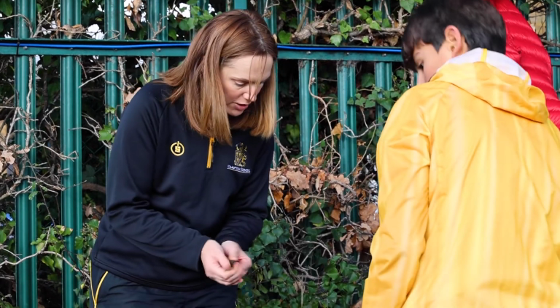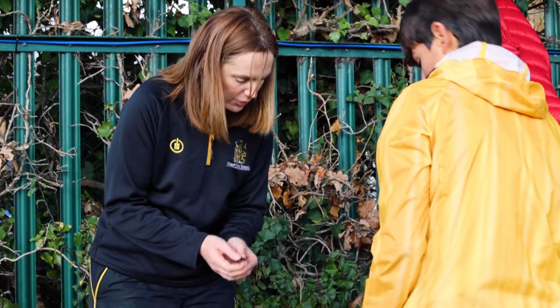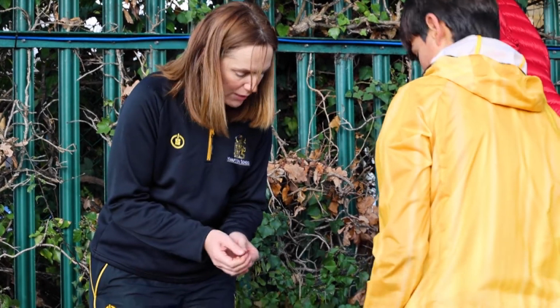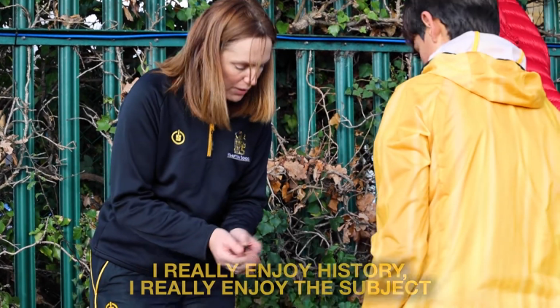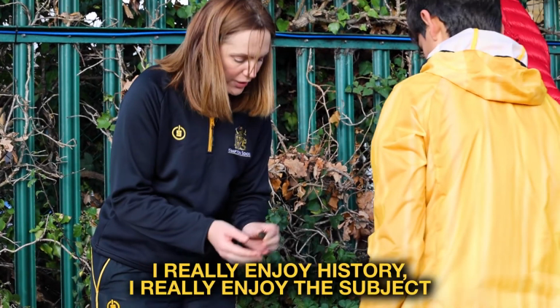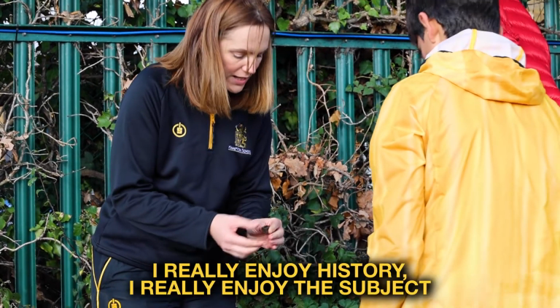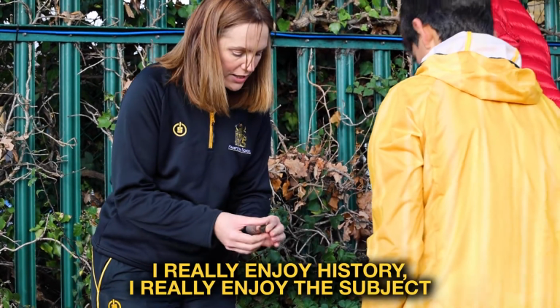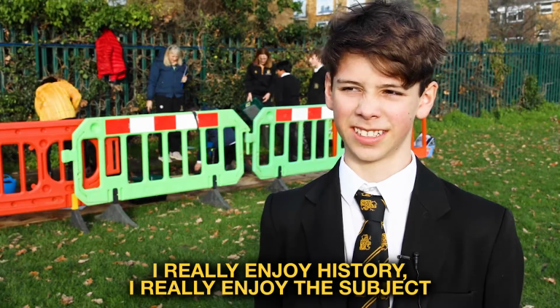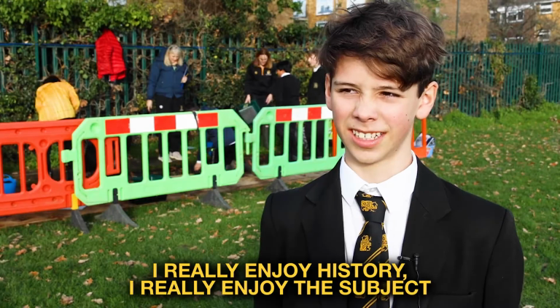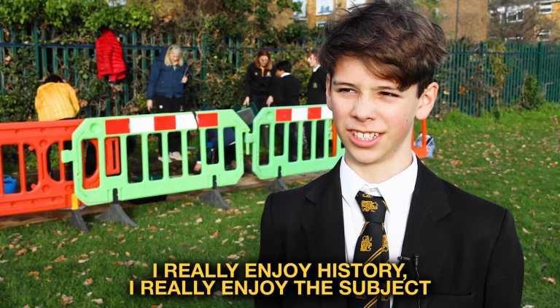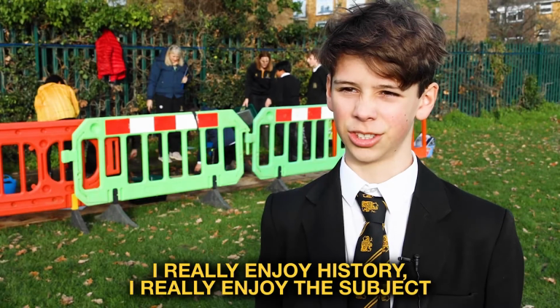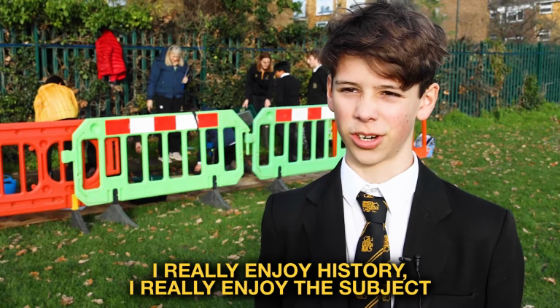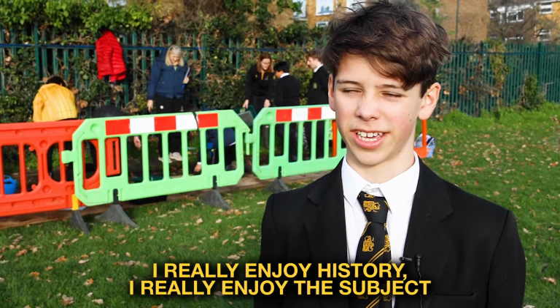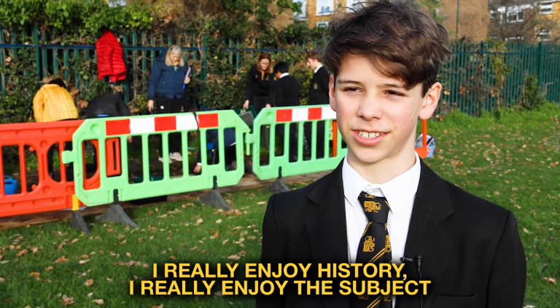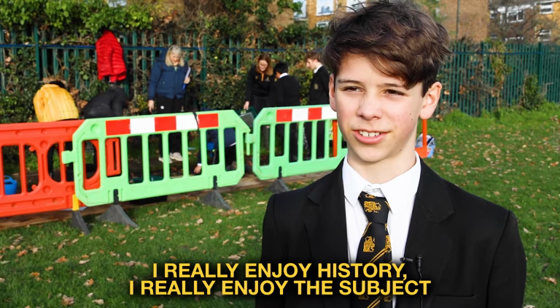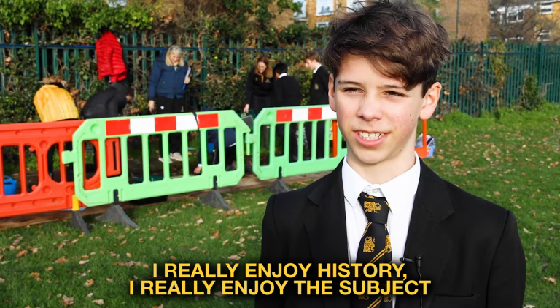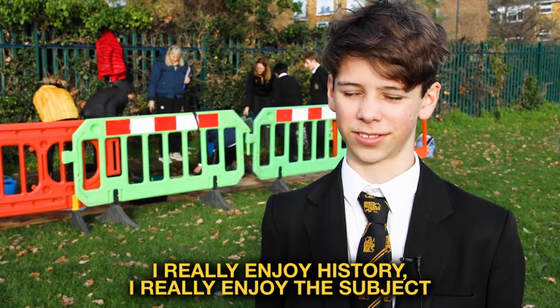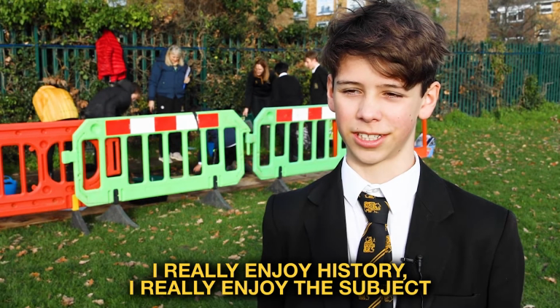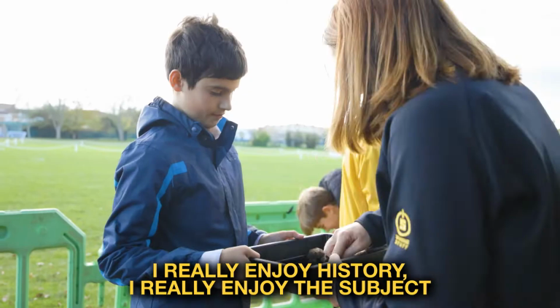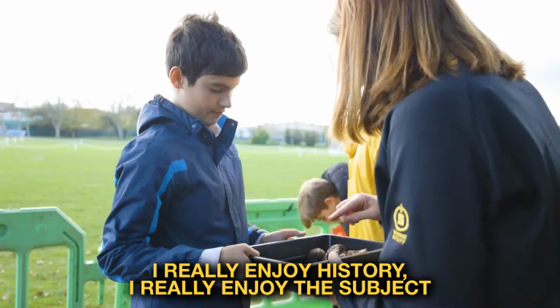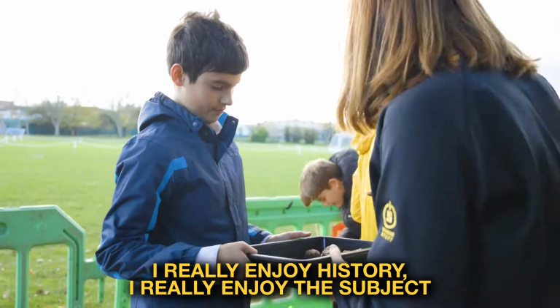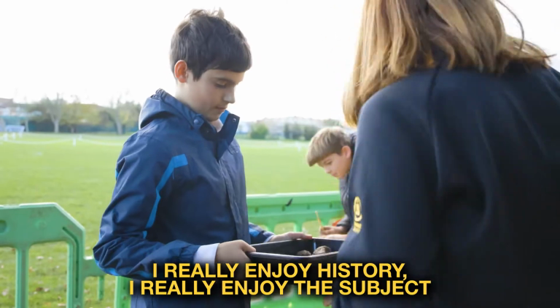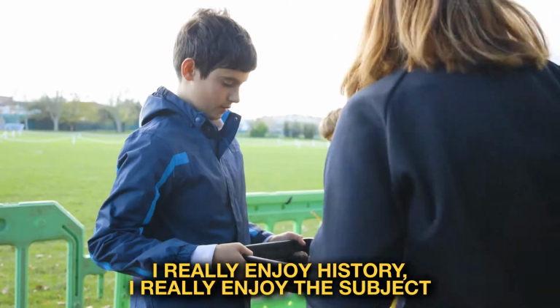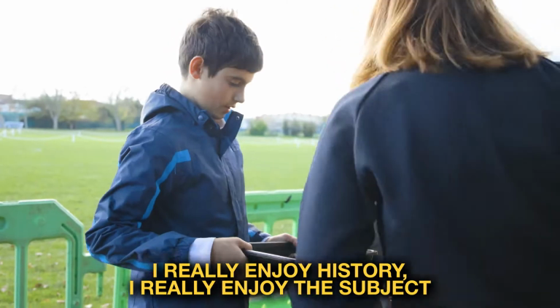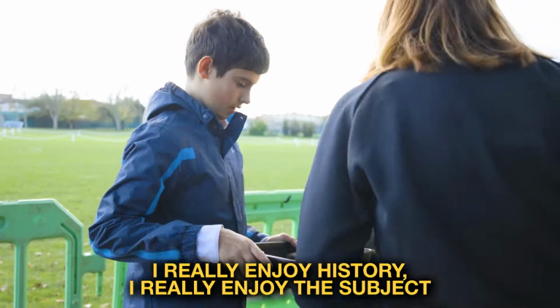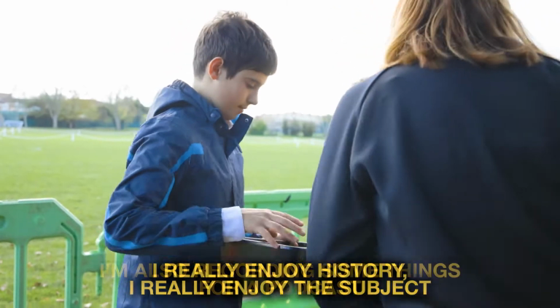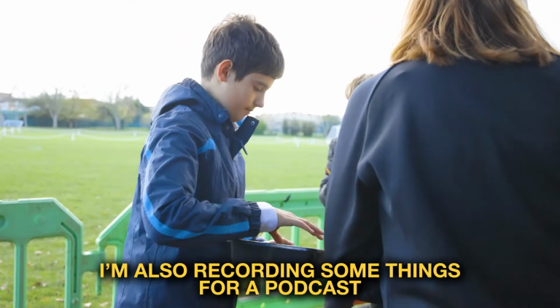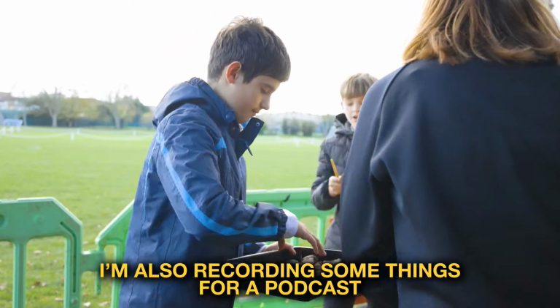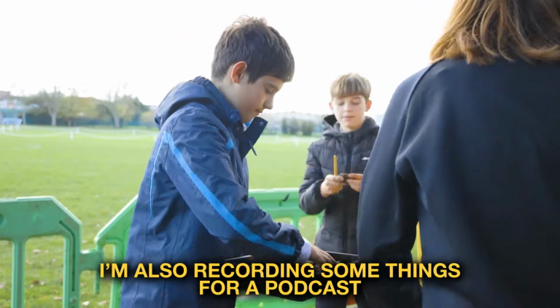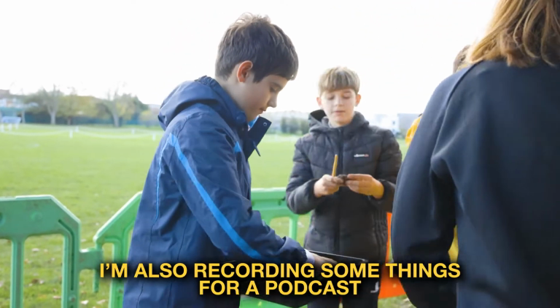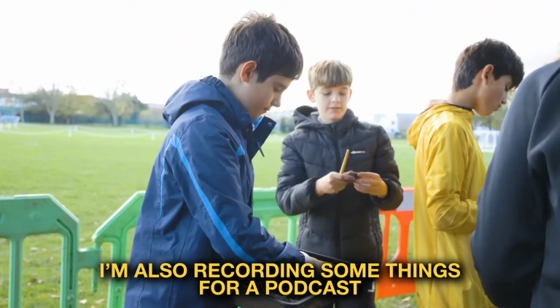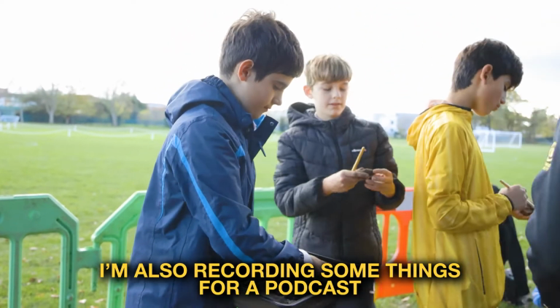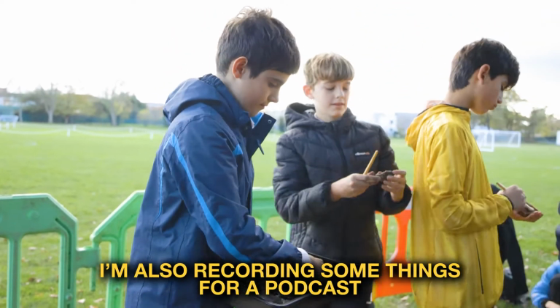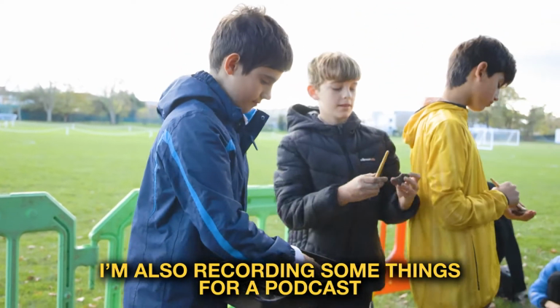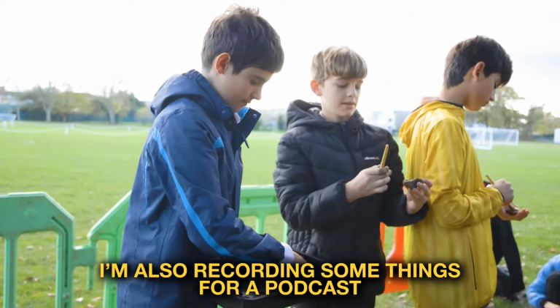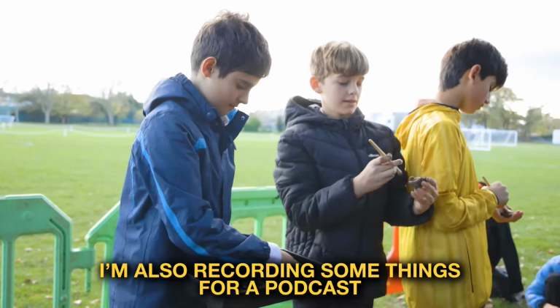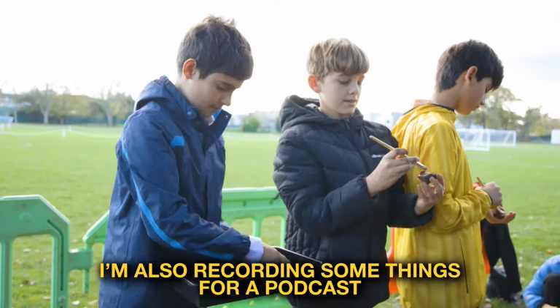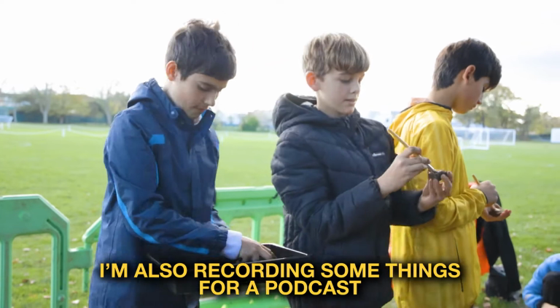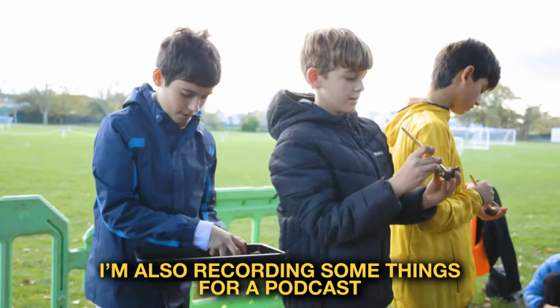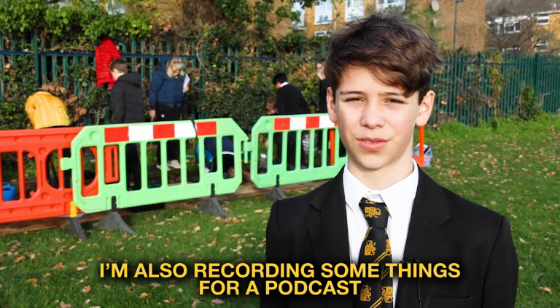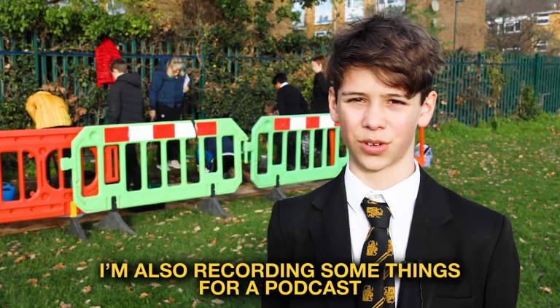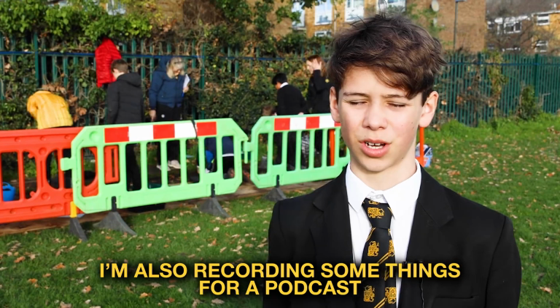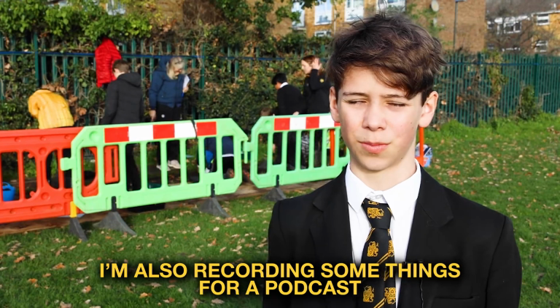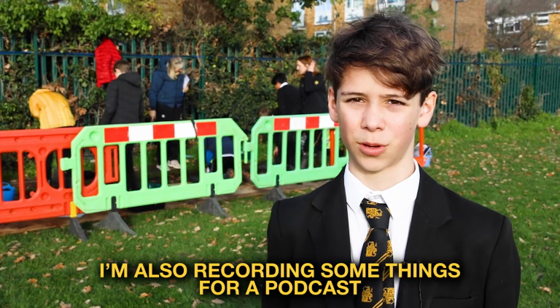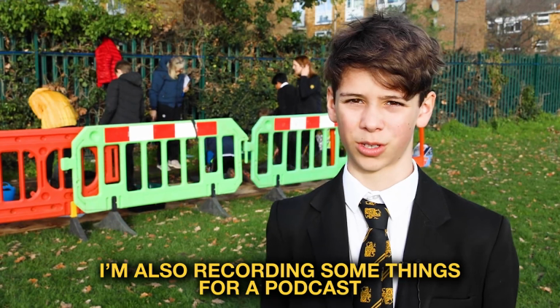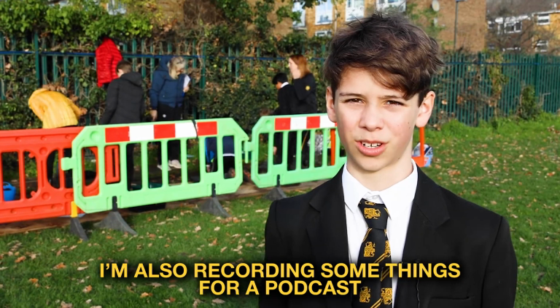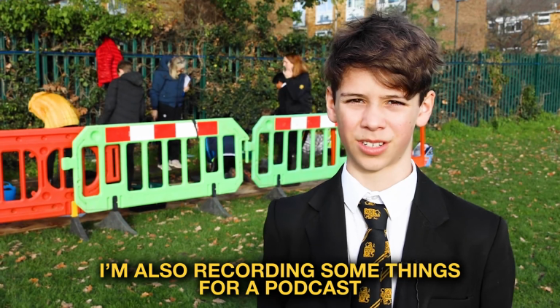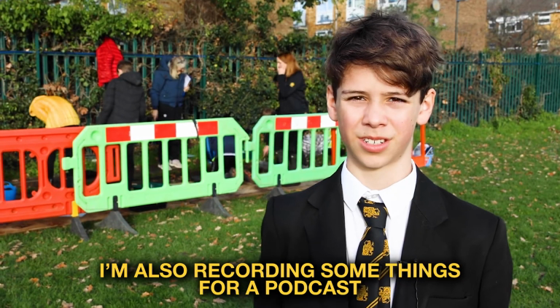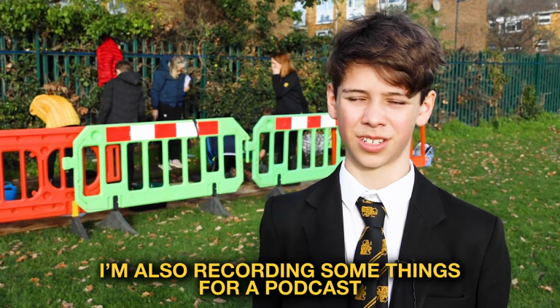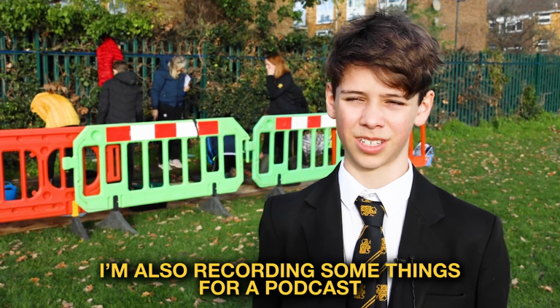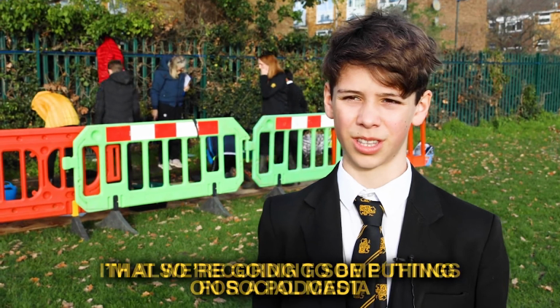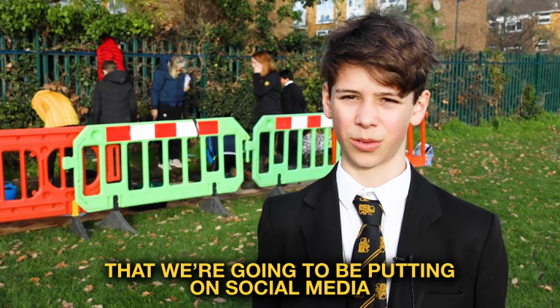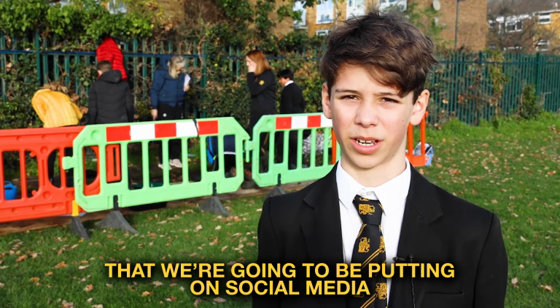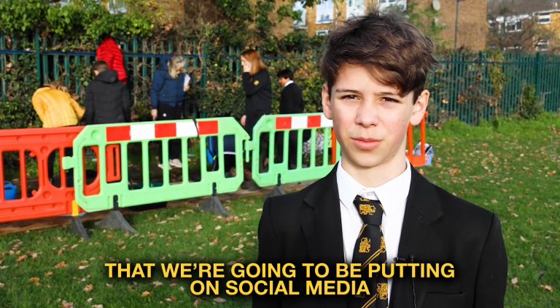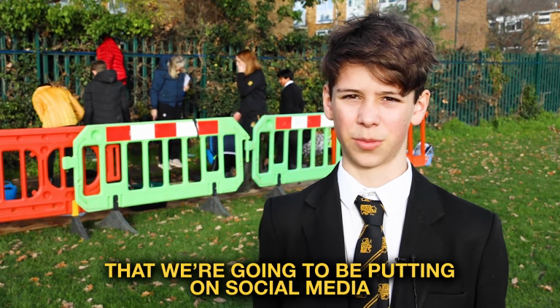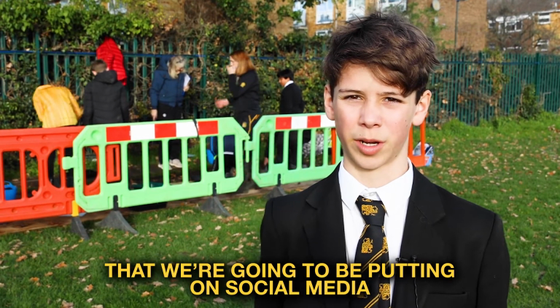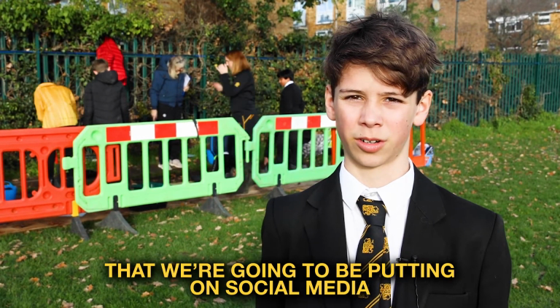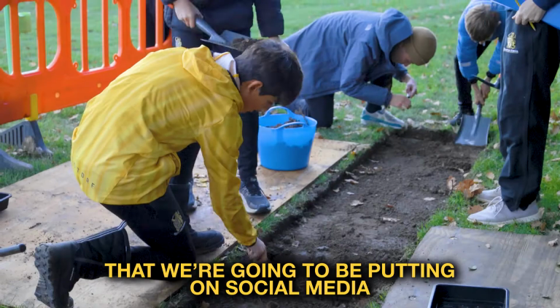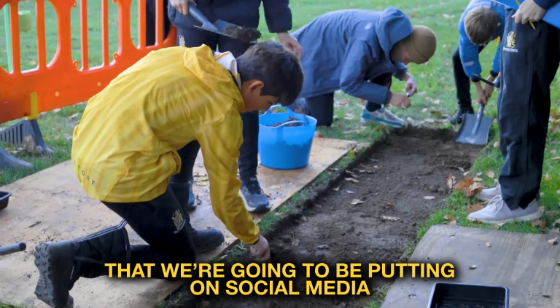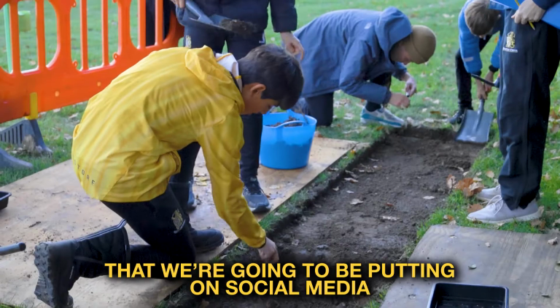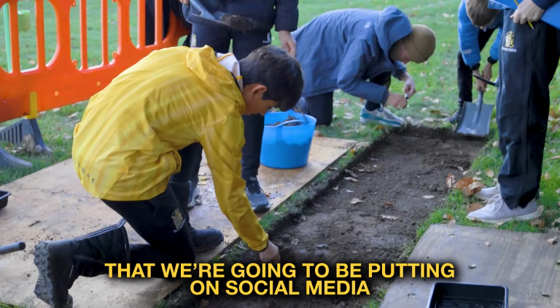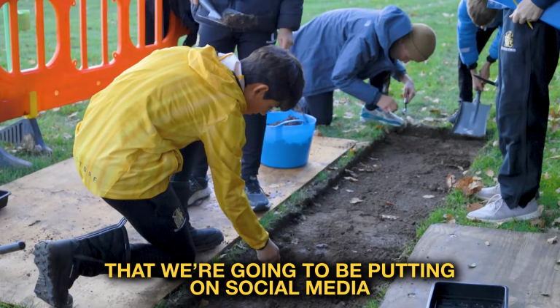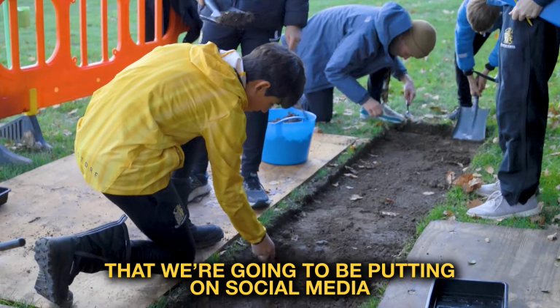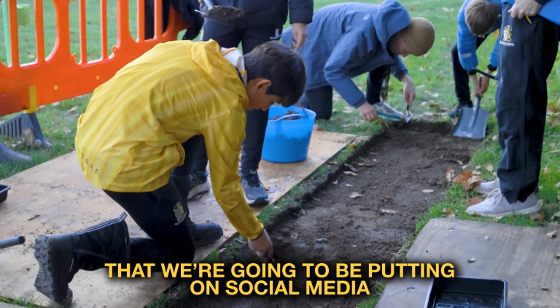I really enjoy history, I really enjoy the subject. I'm also recording some things for a podcast that we're going to be putting on social media.